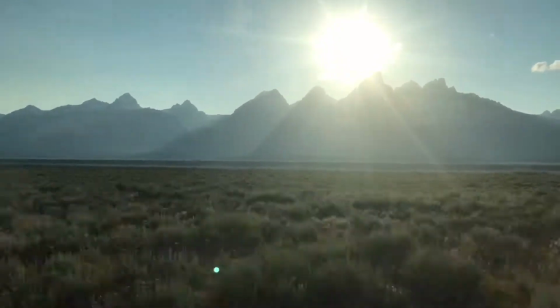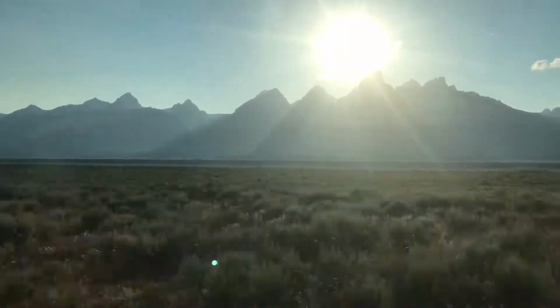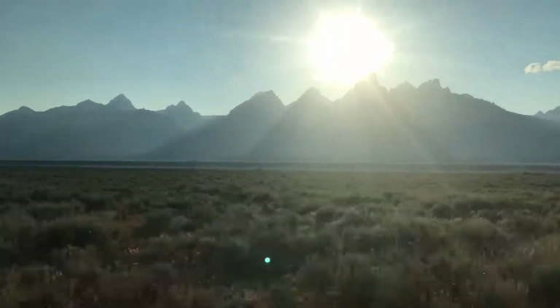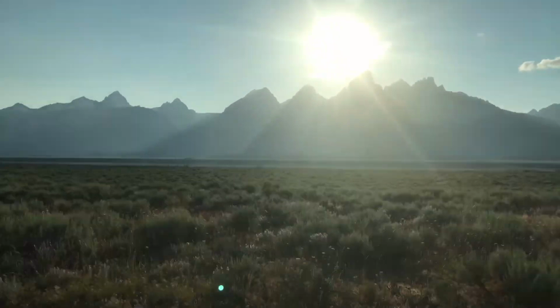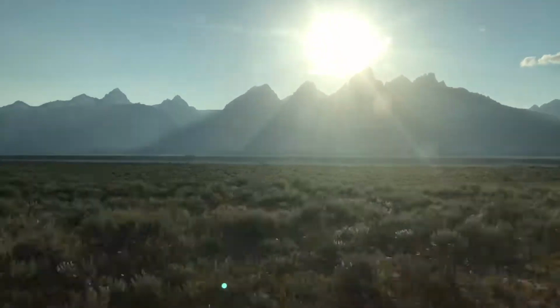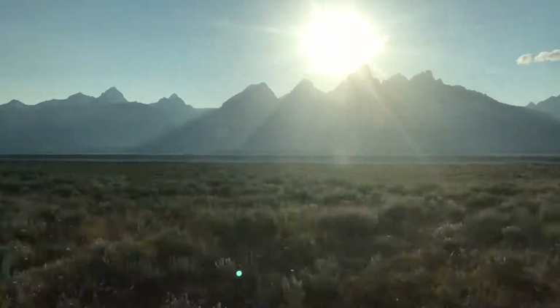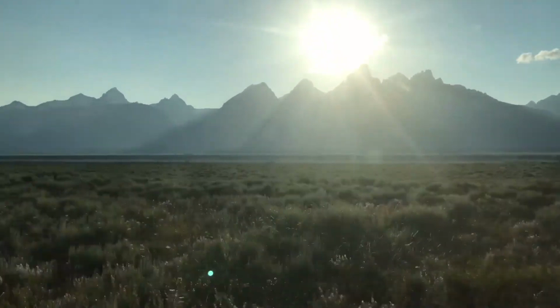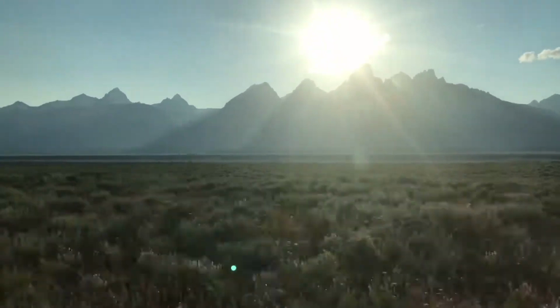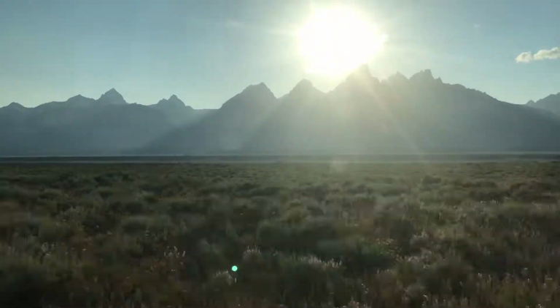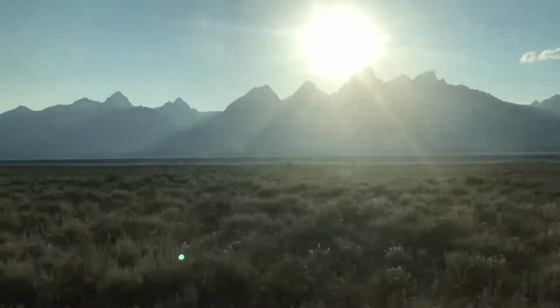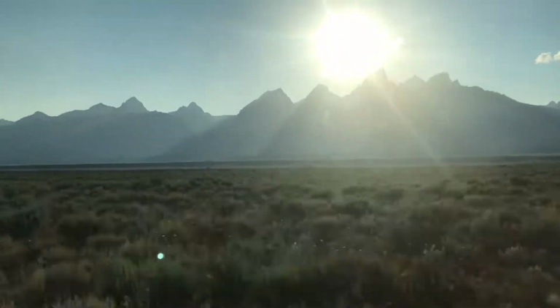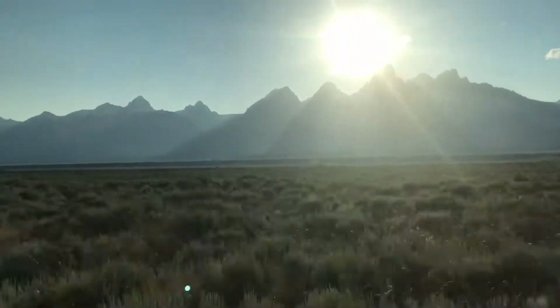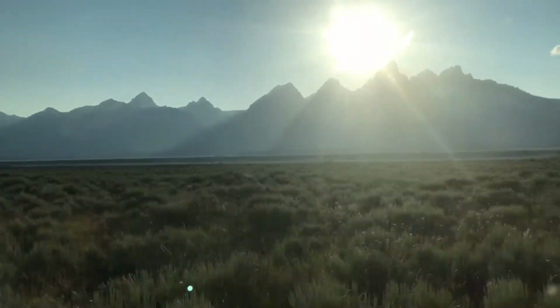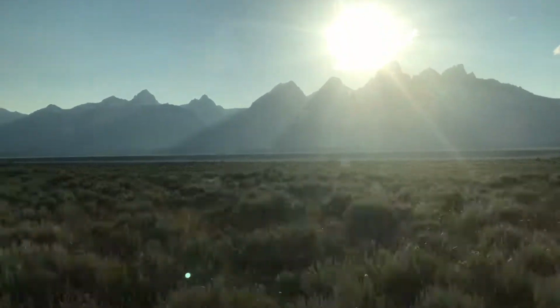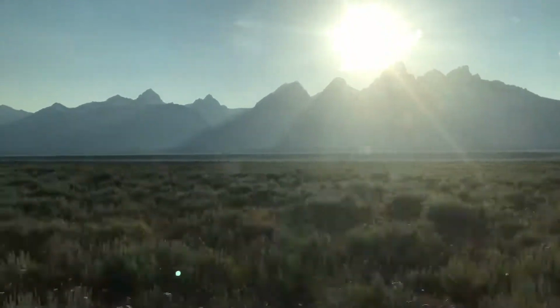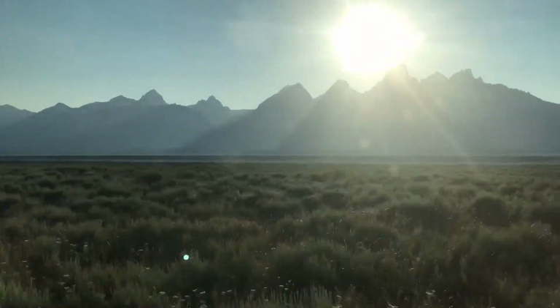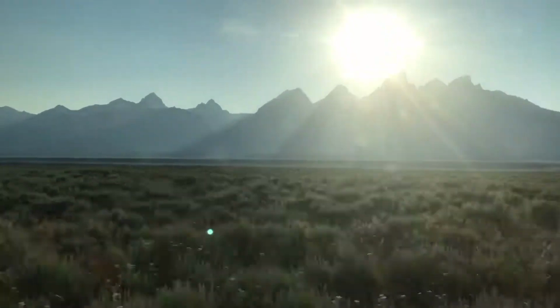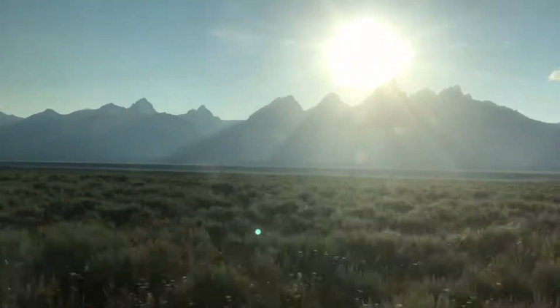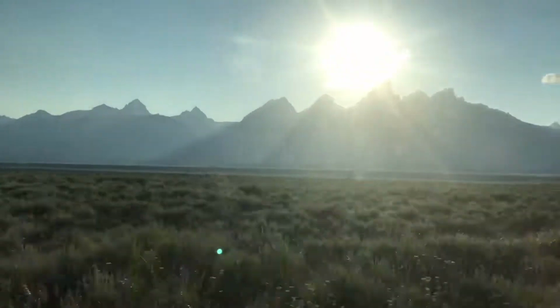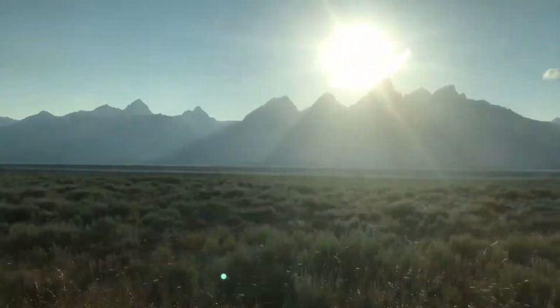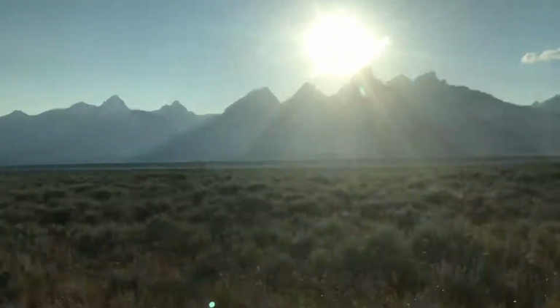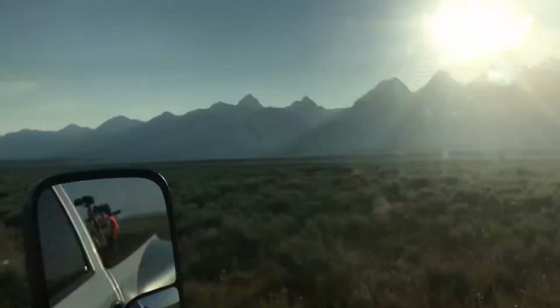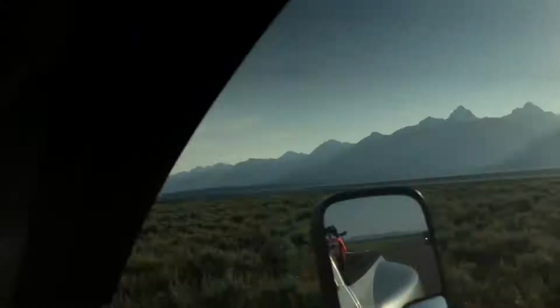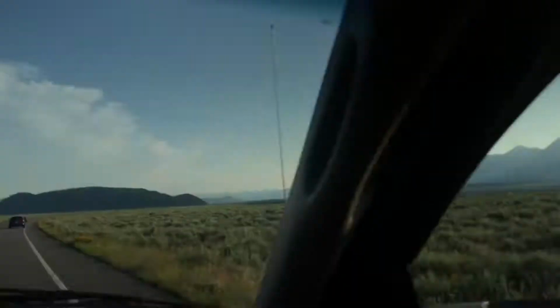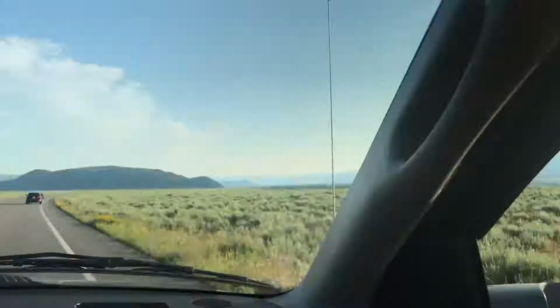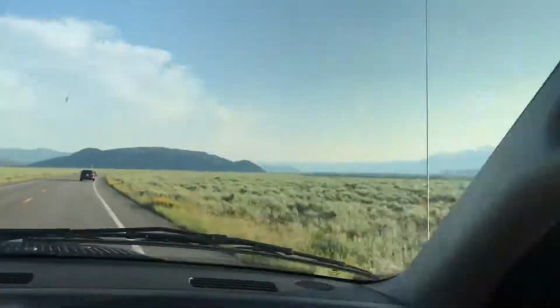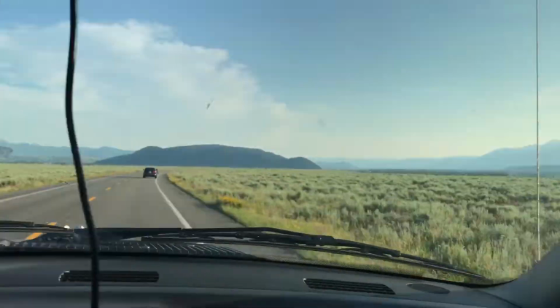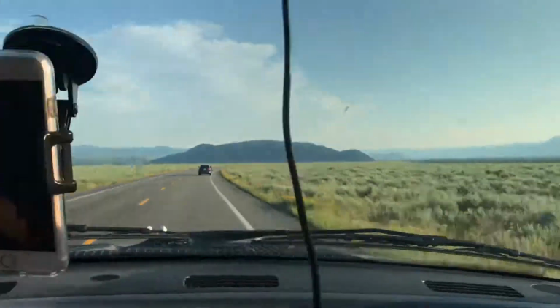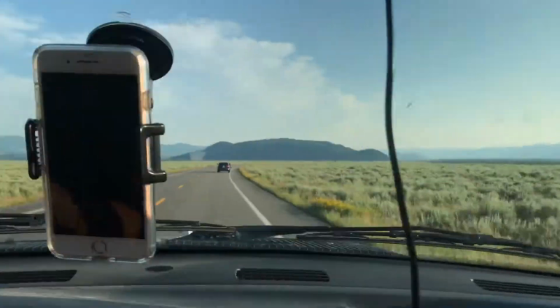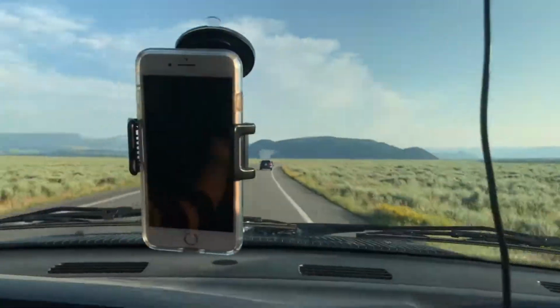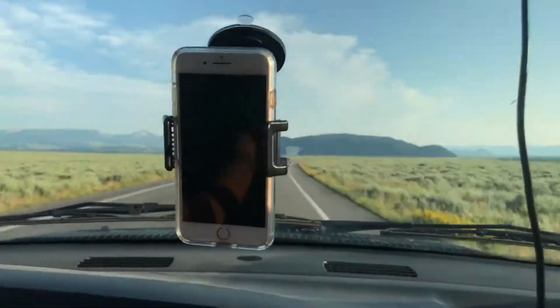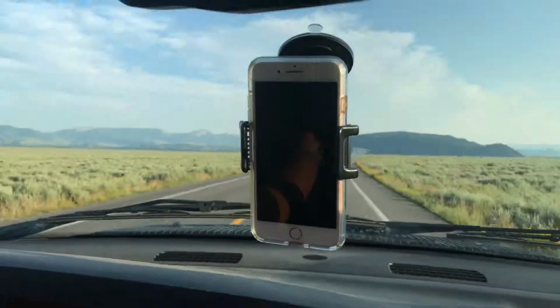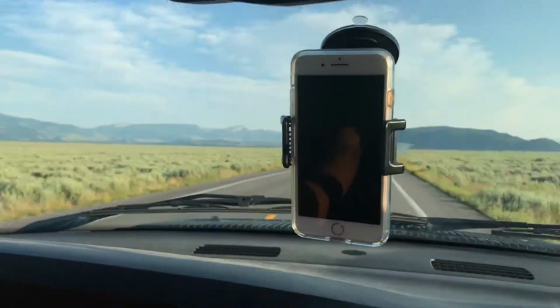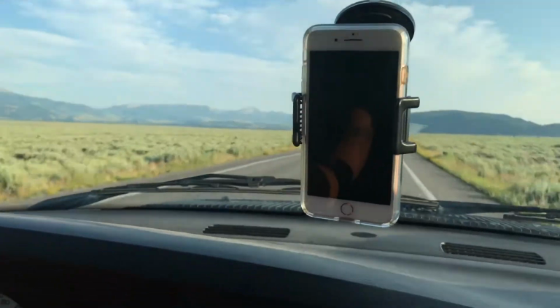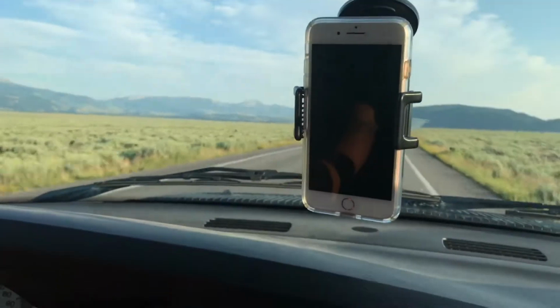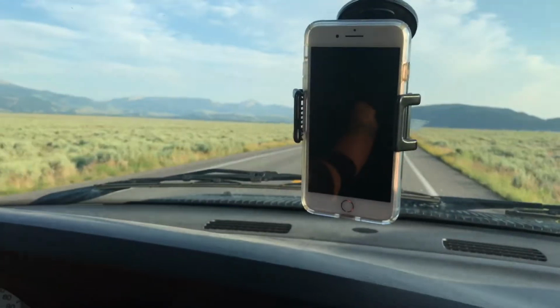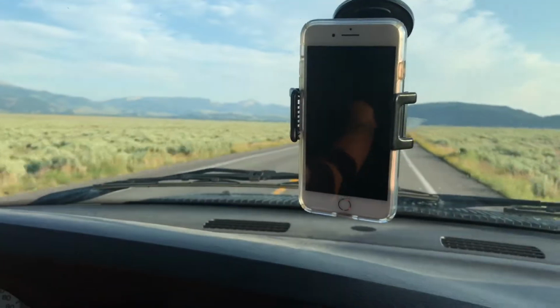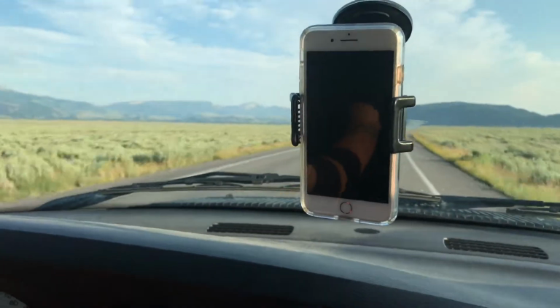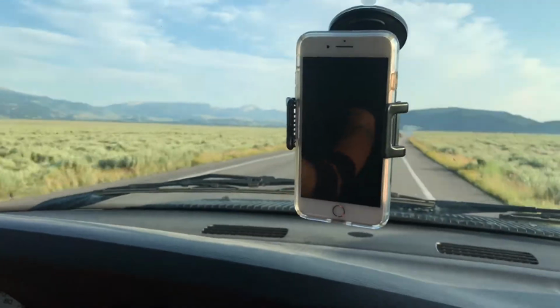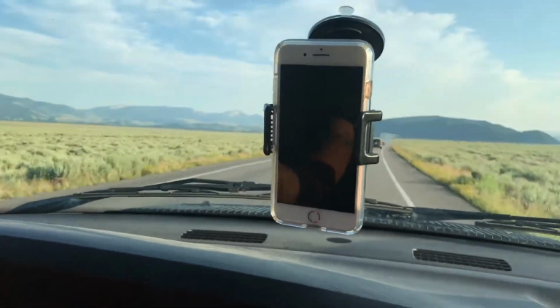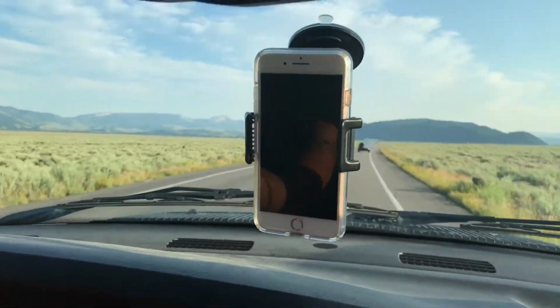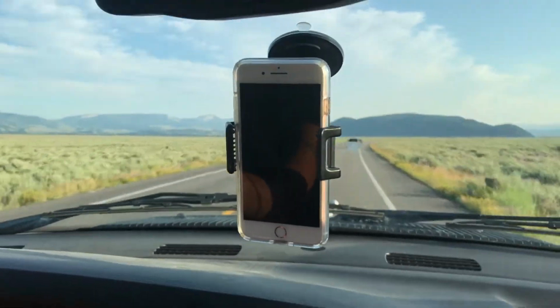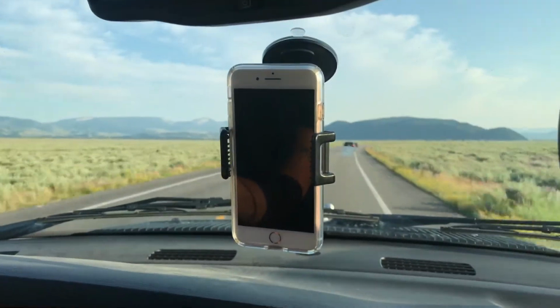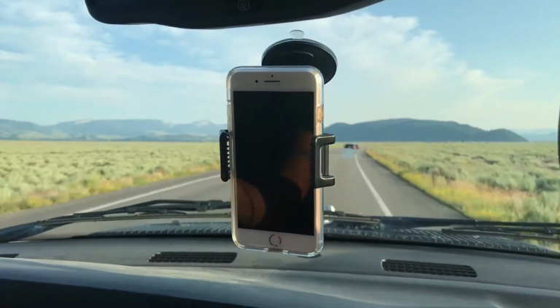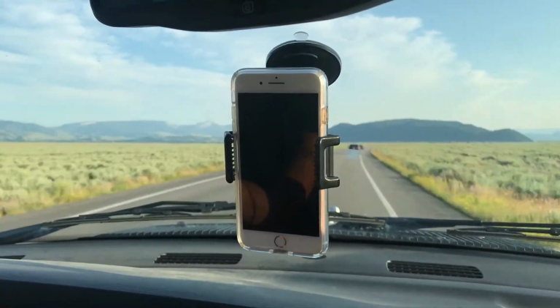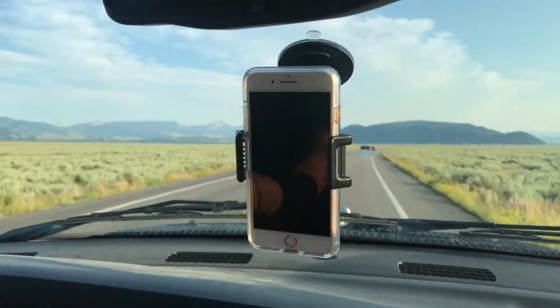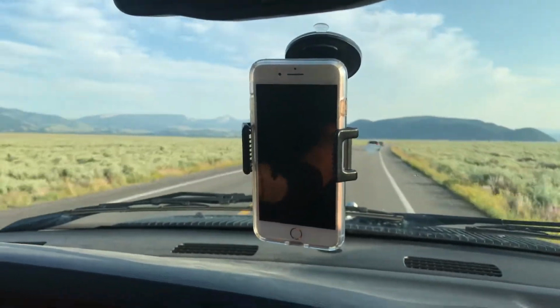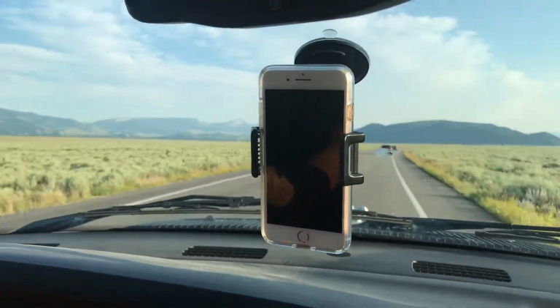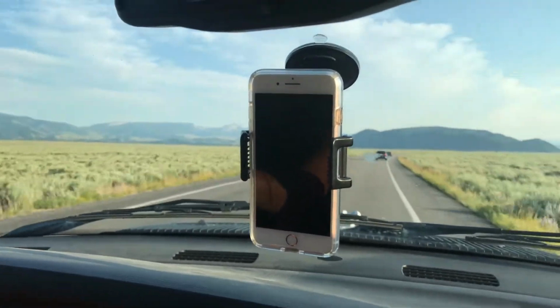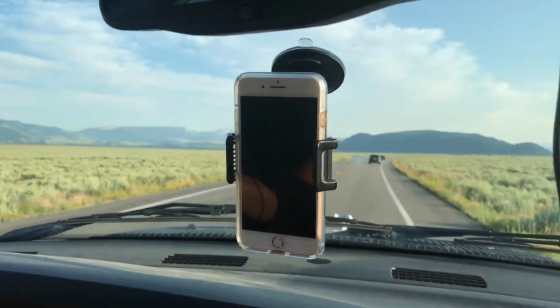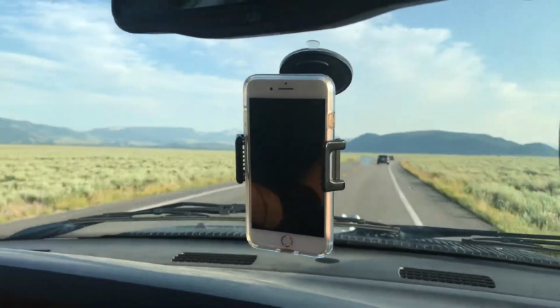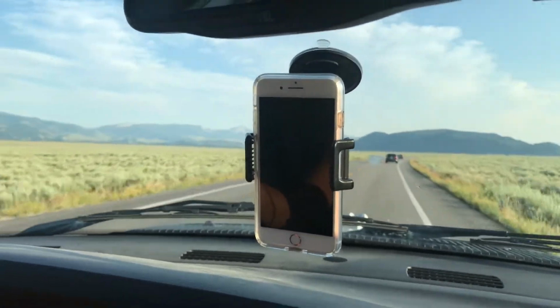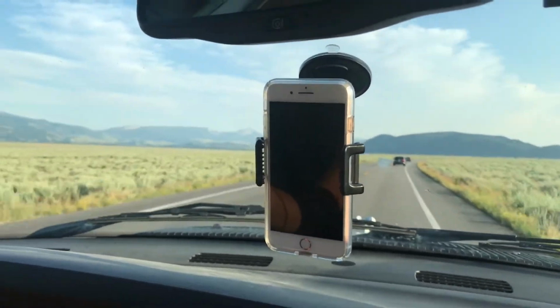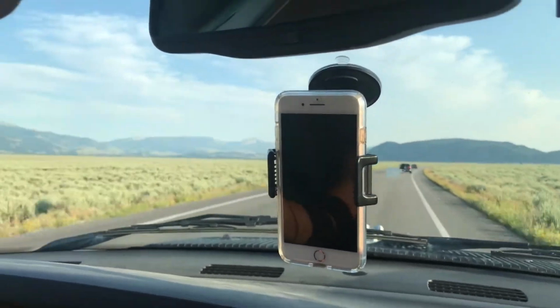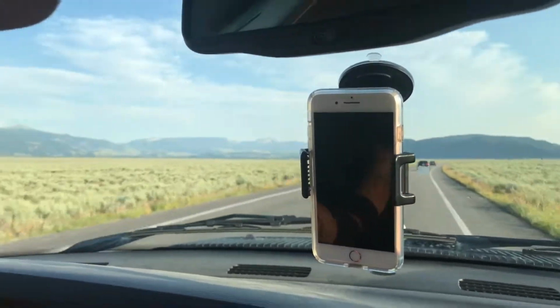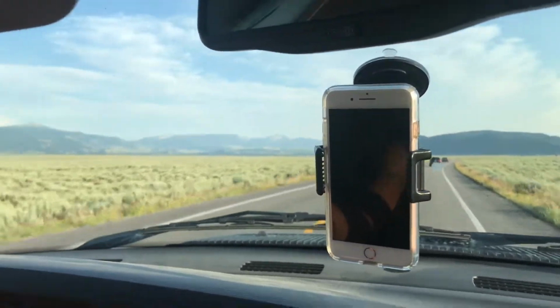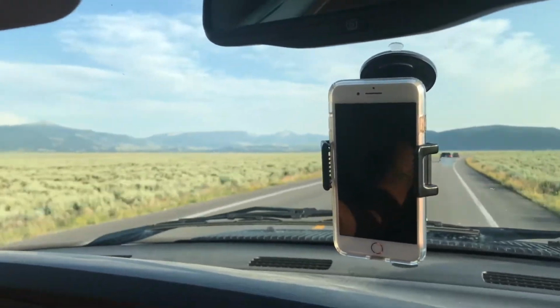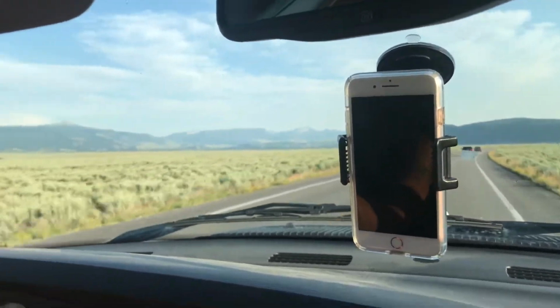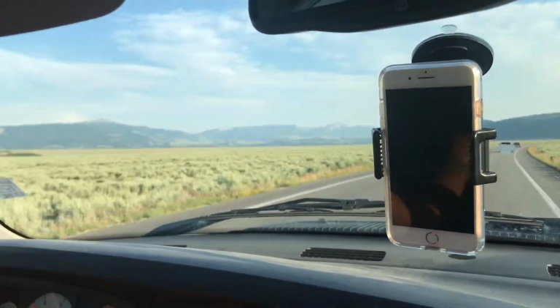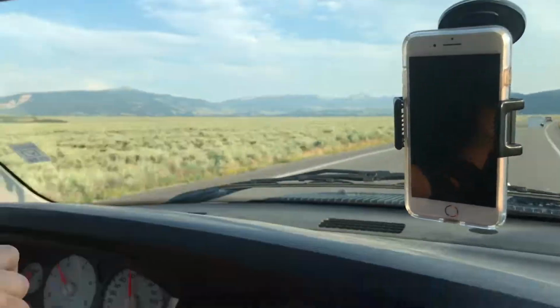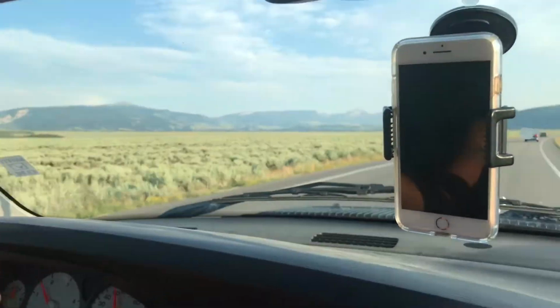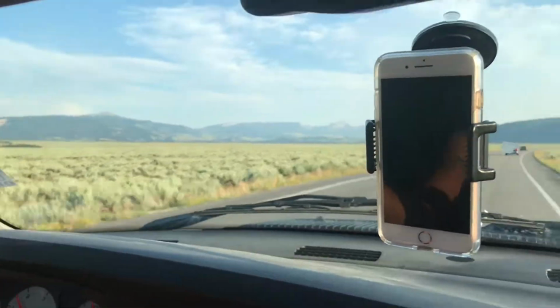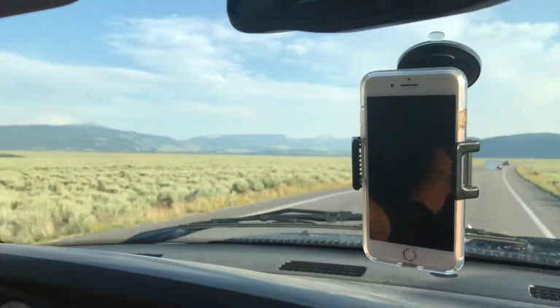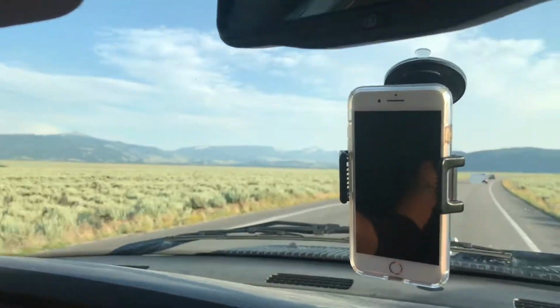That's what we use for our primary navigation. Secondary, when we don't have any GPS signal, we use our little Garmin GPS.